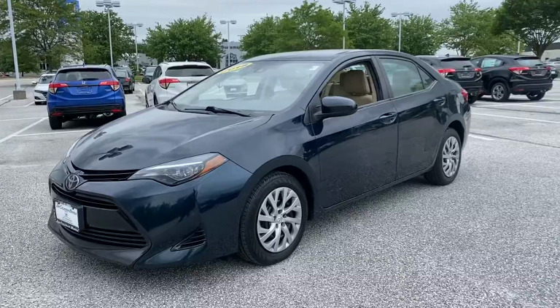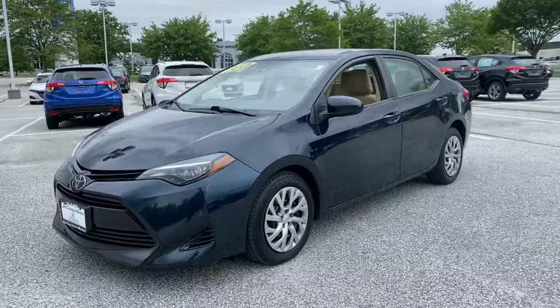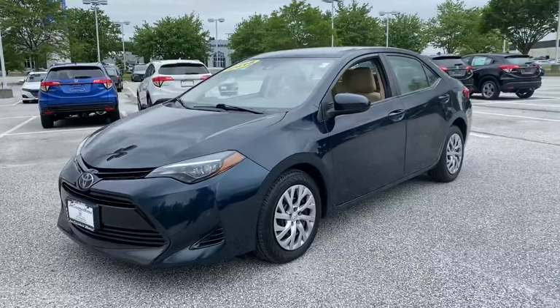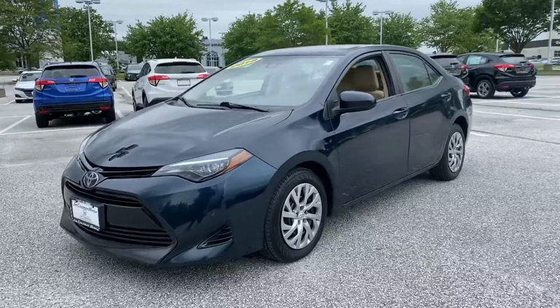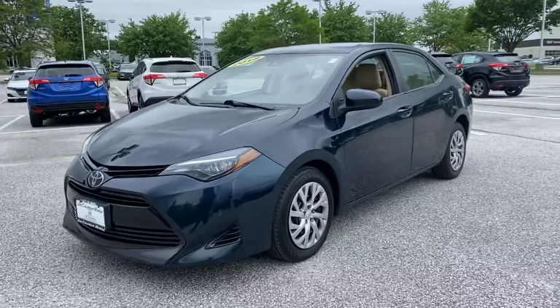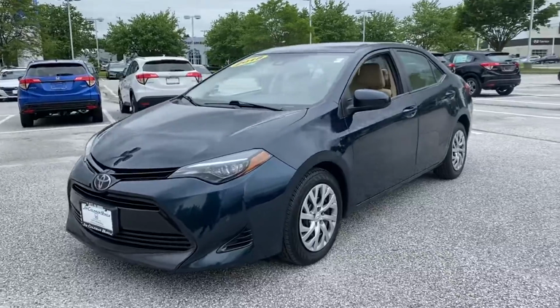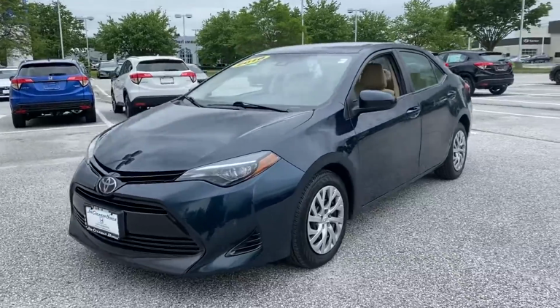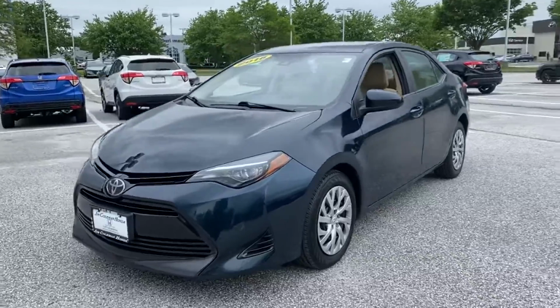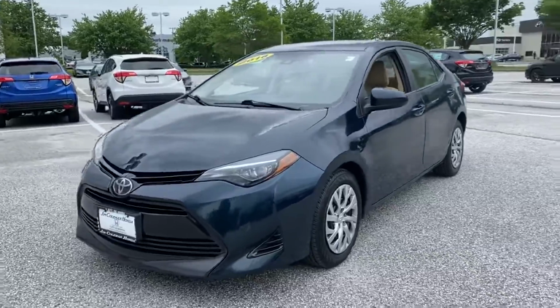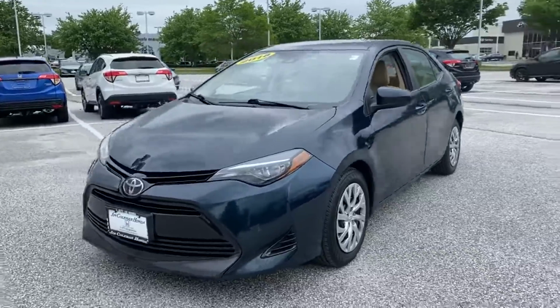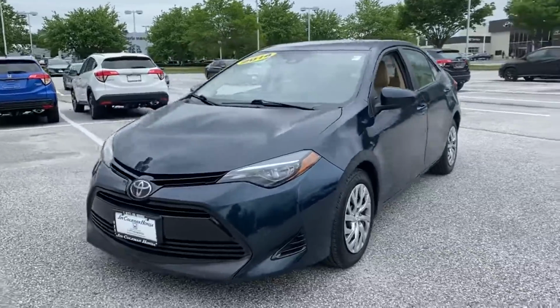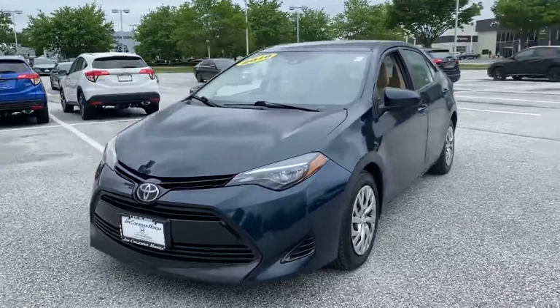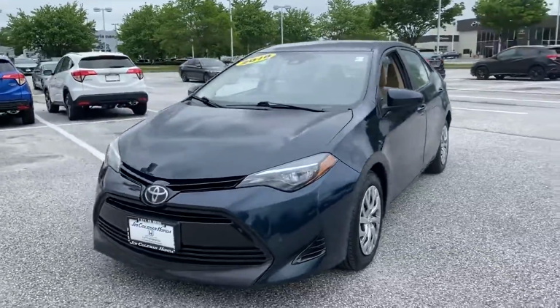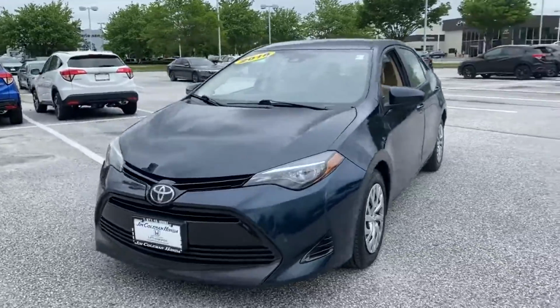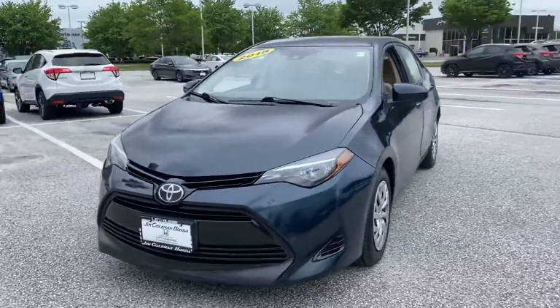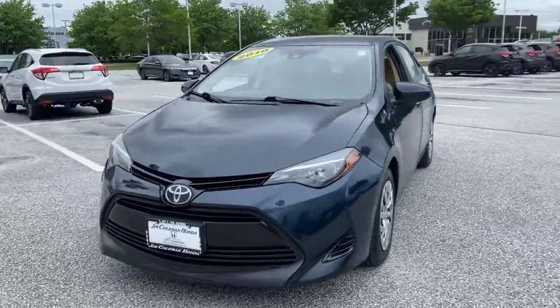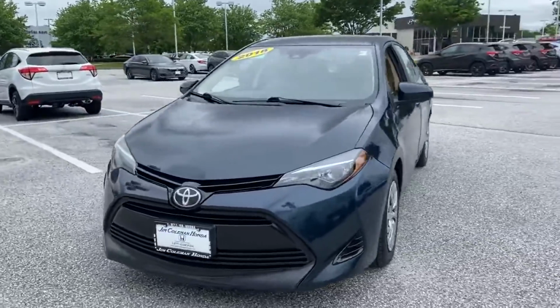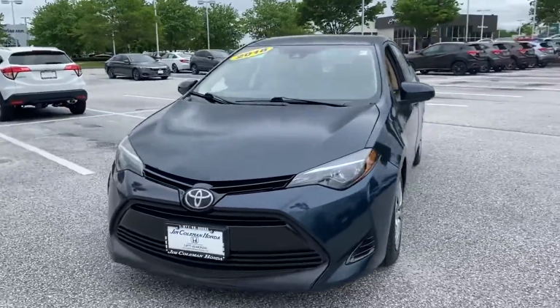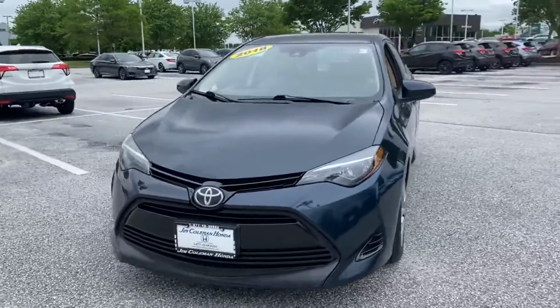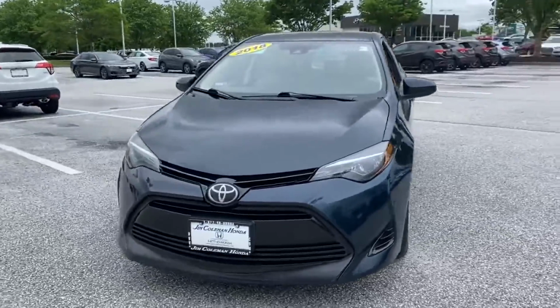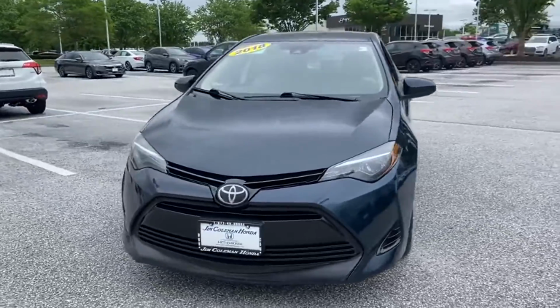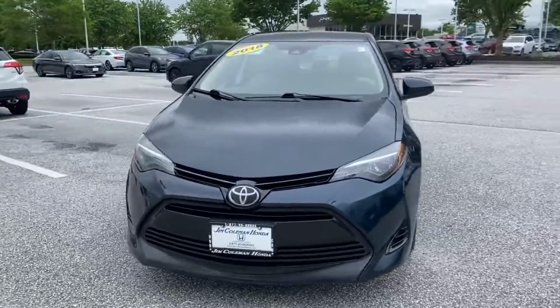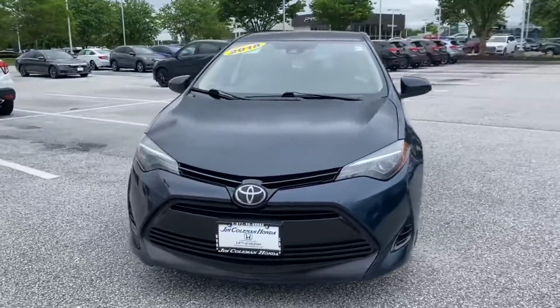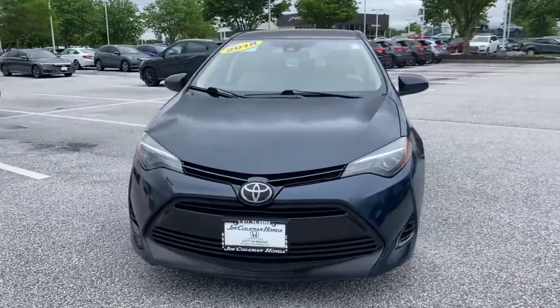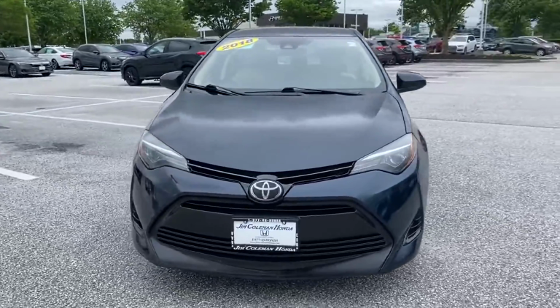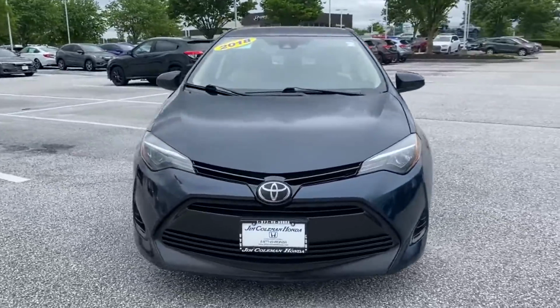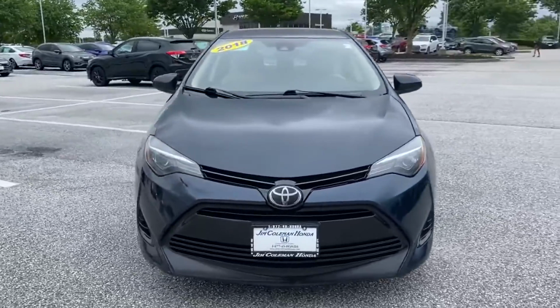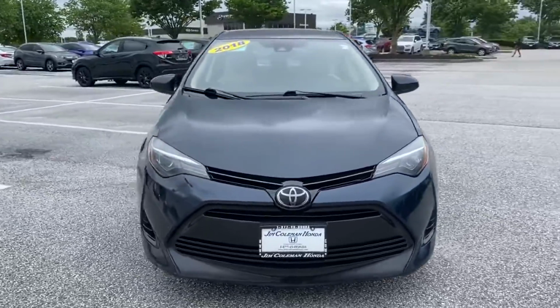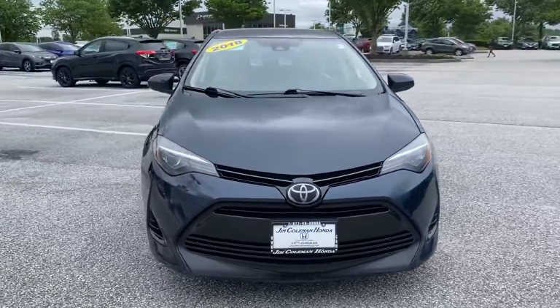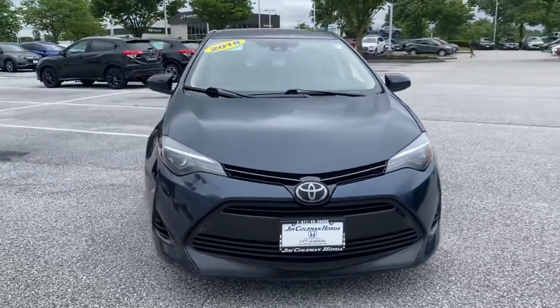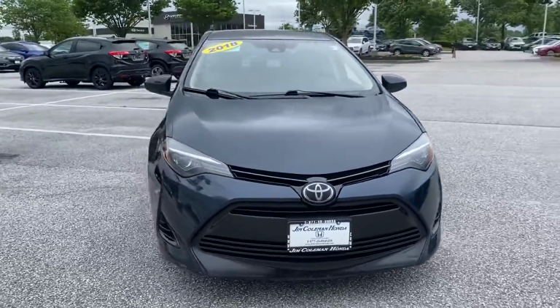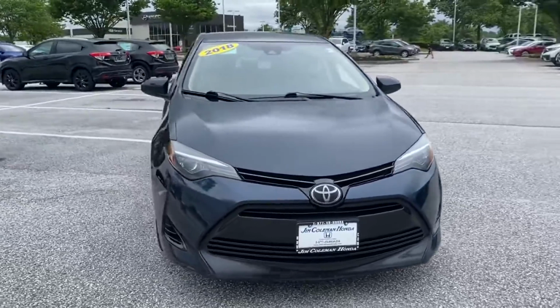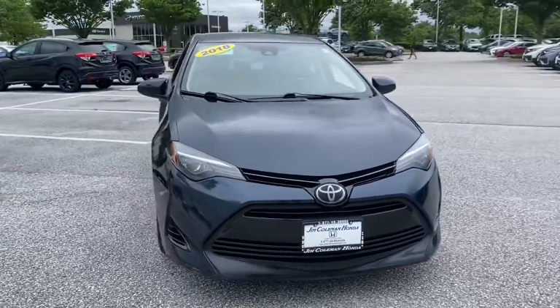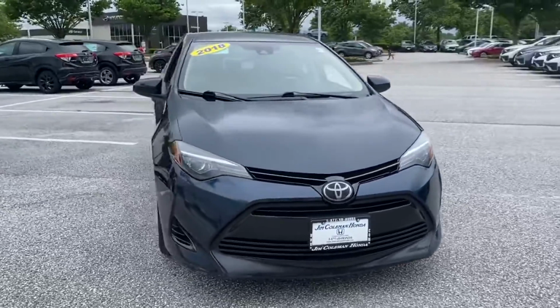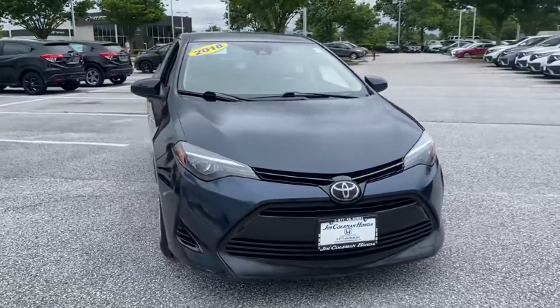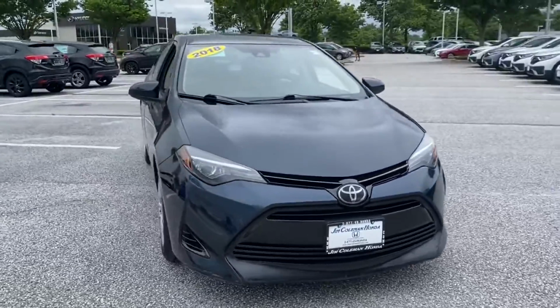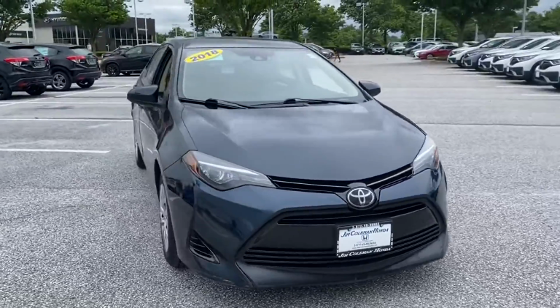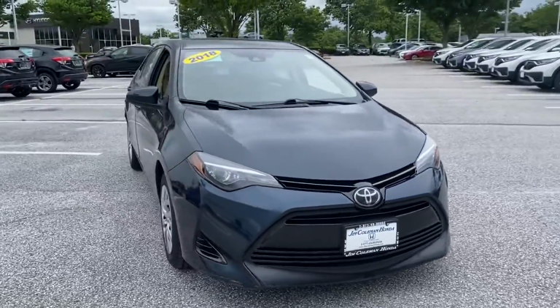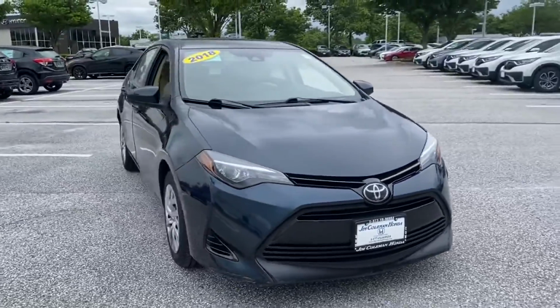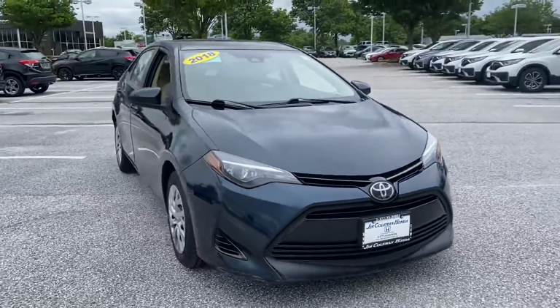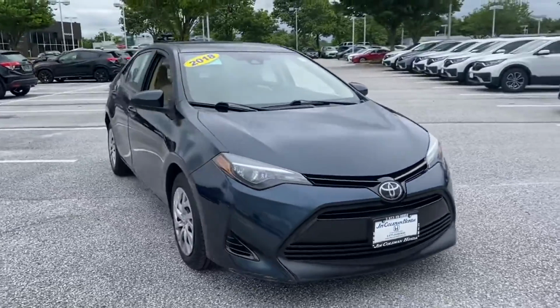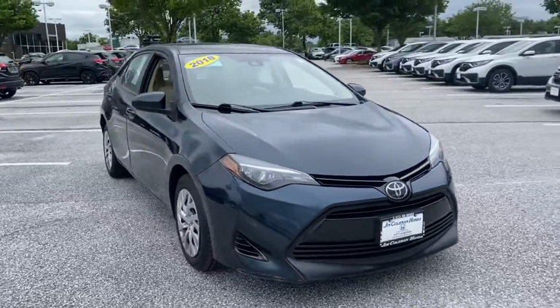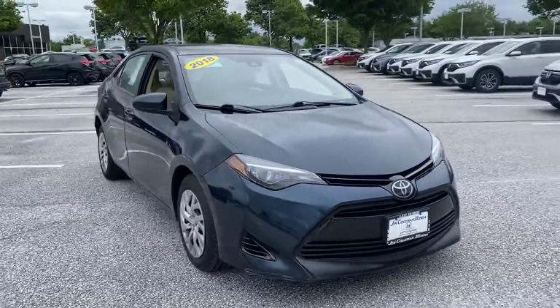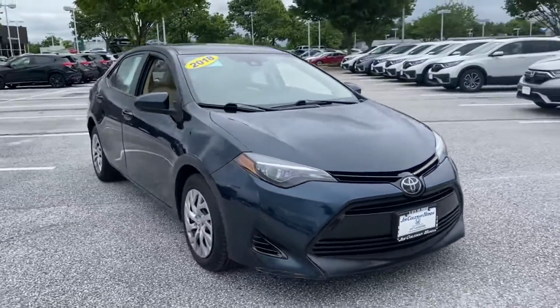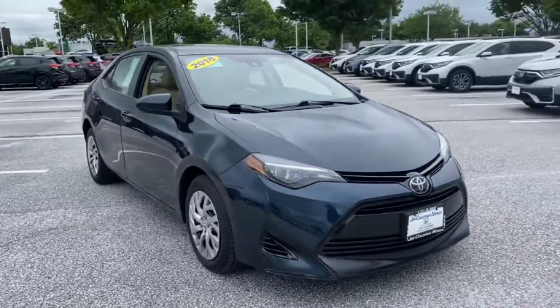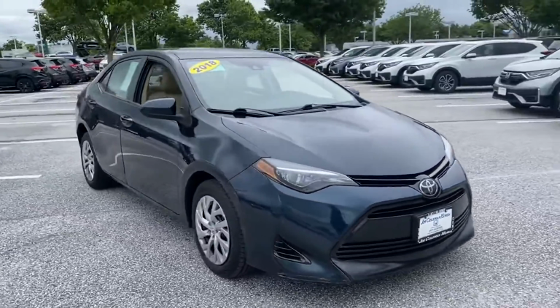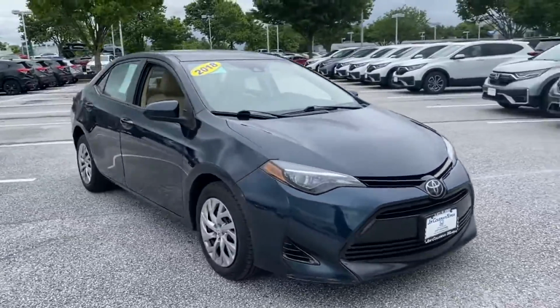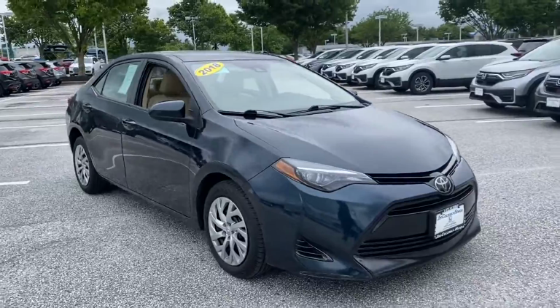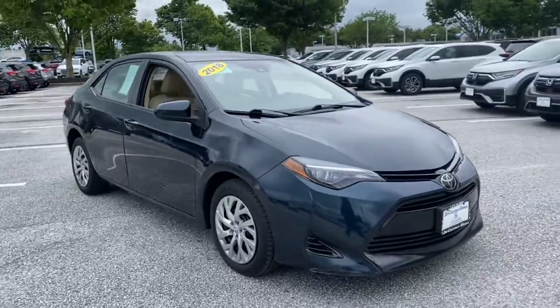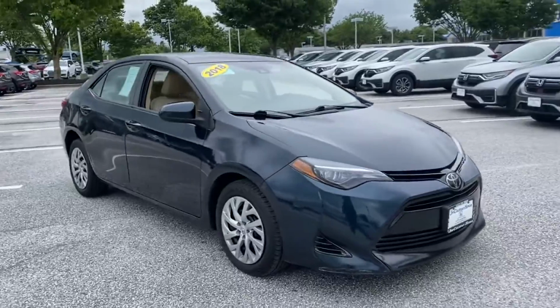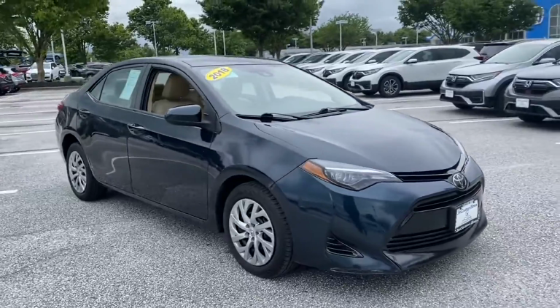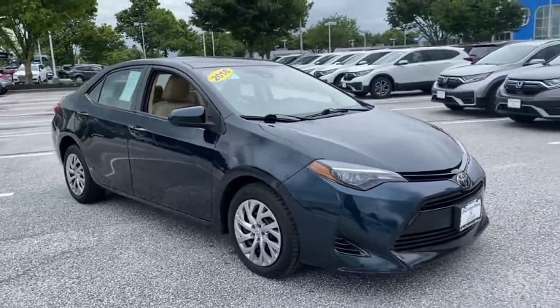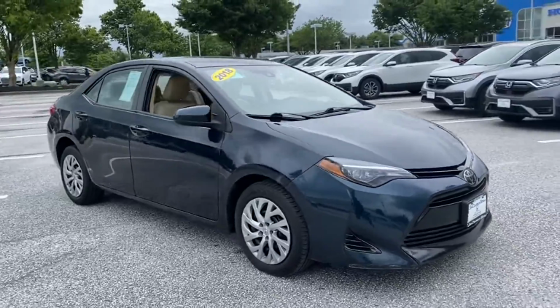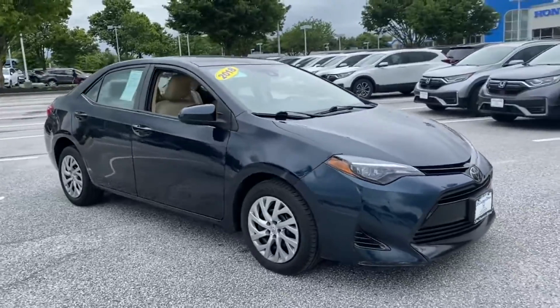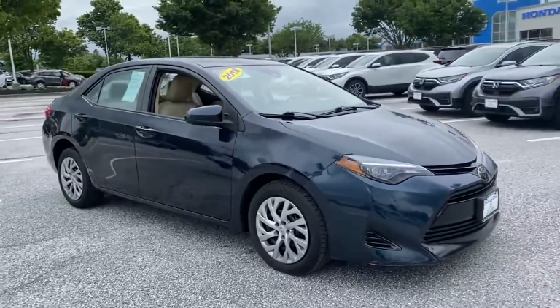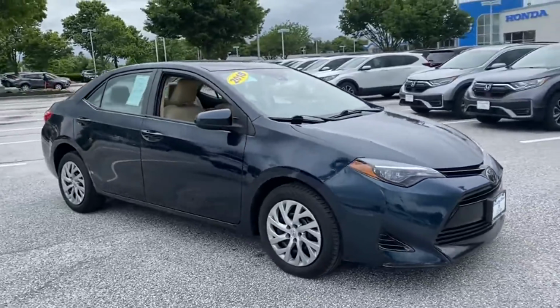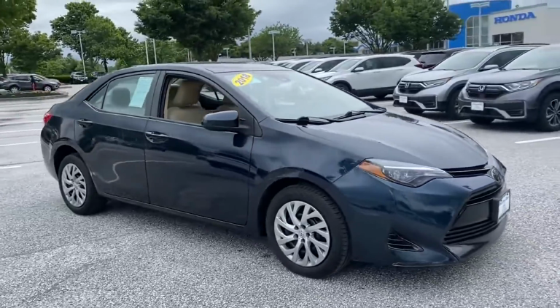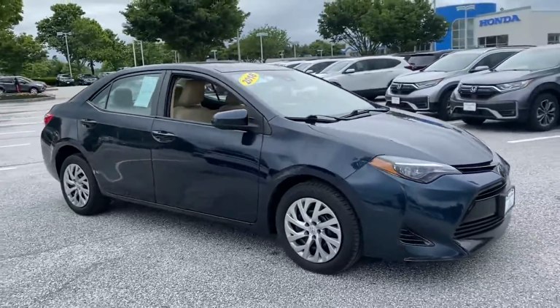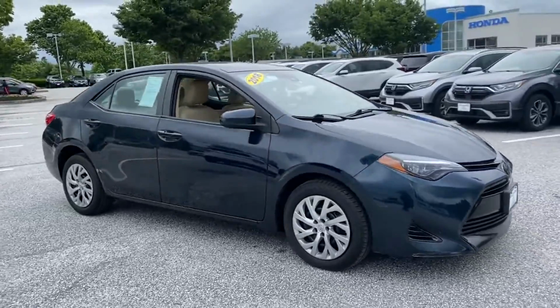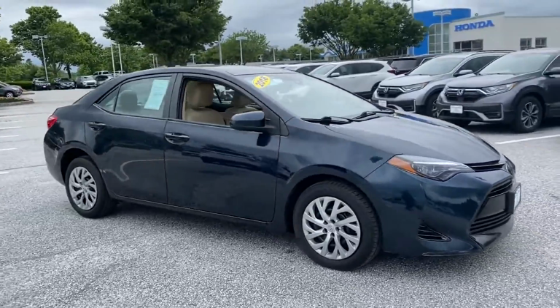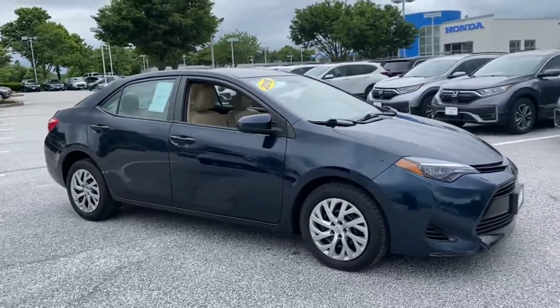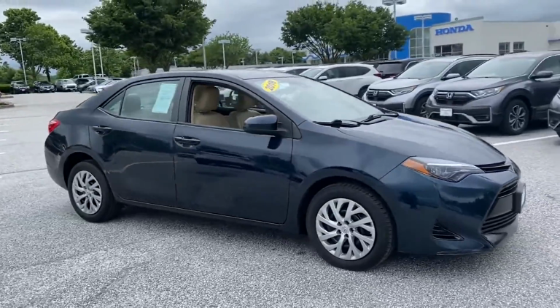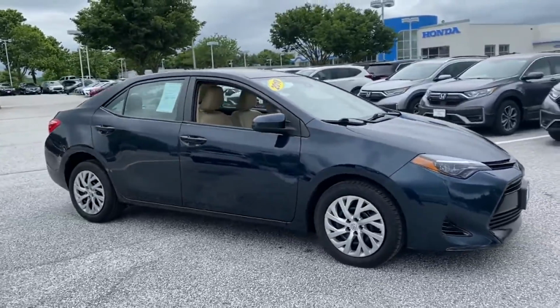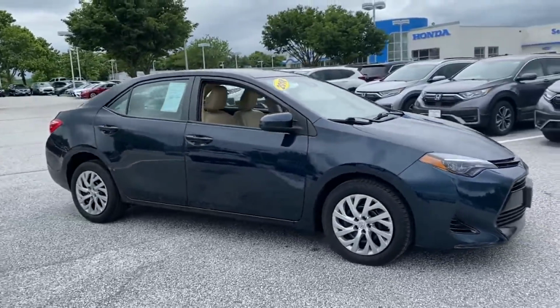2018 Toyota Corolla. This sedan combines safety and comfort with style and performance.